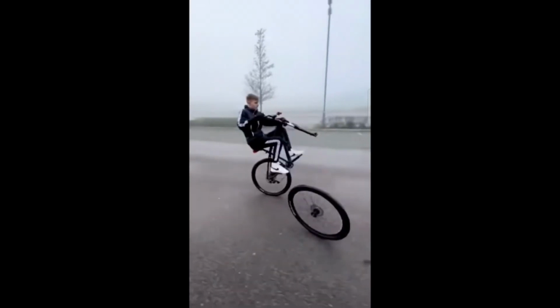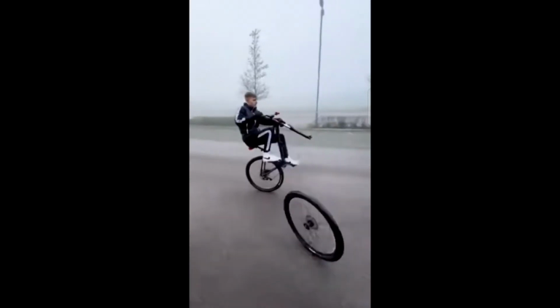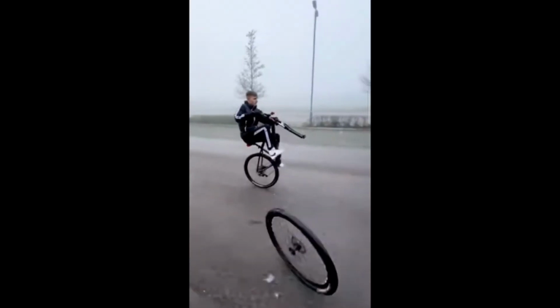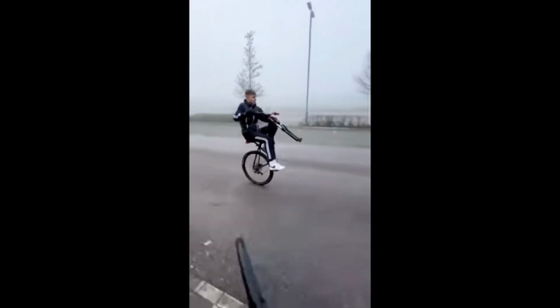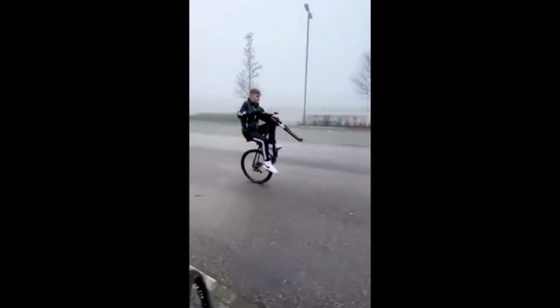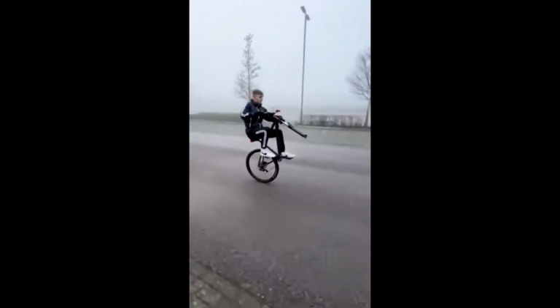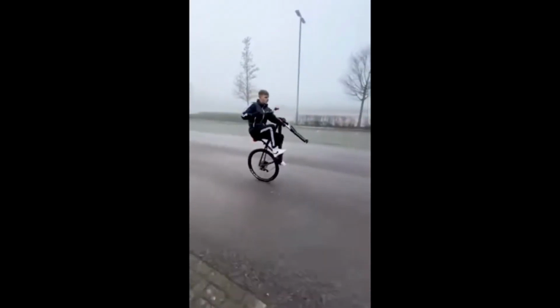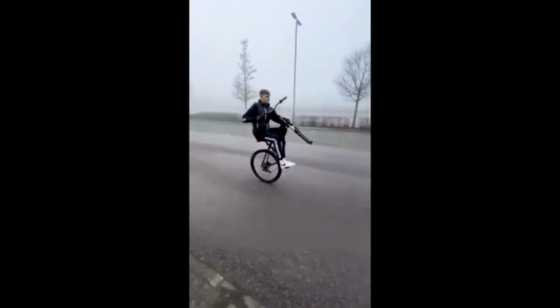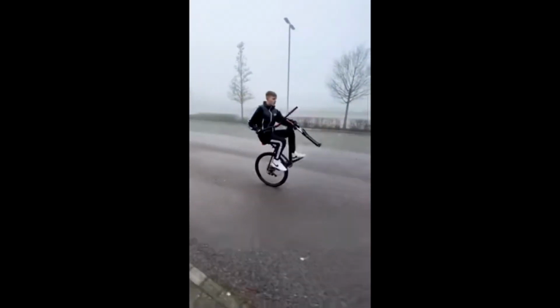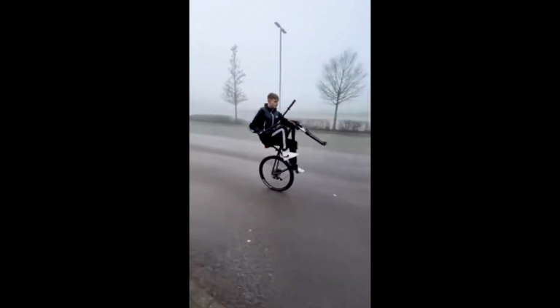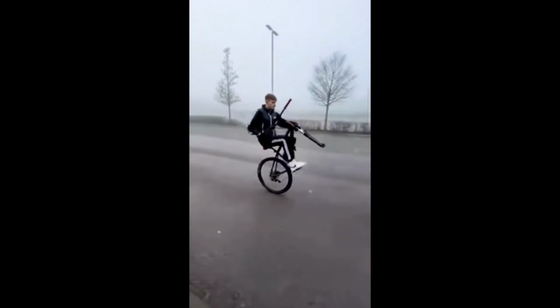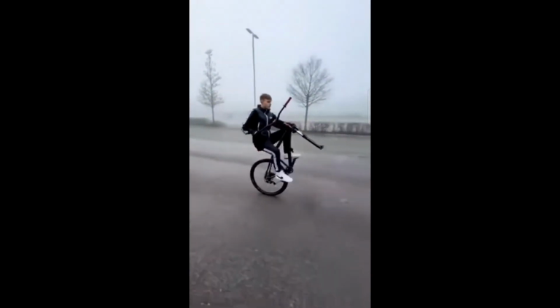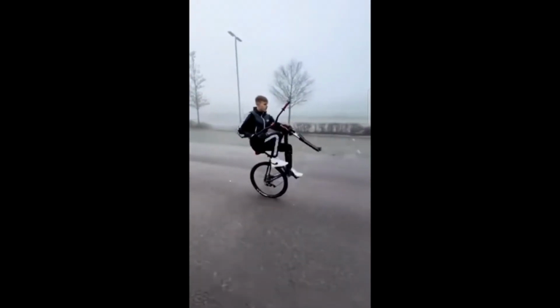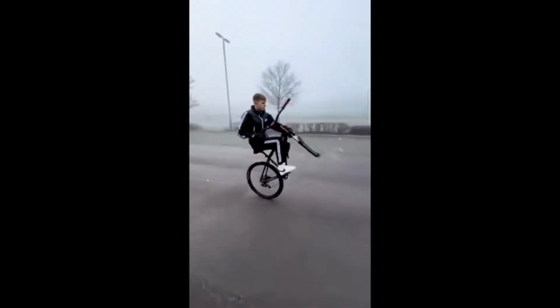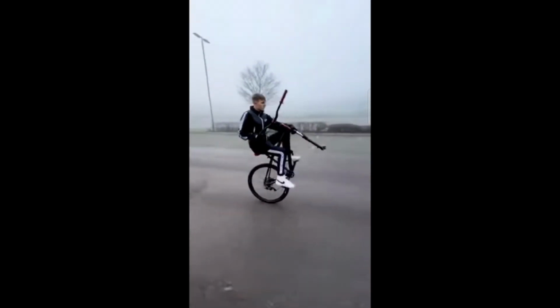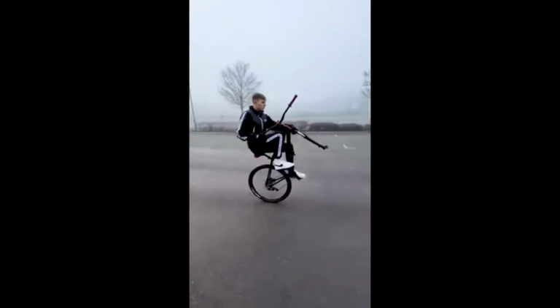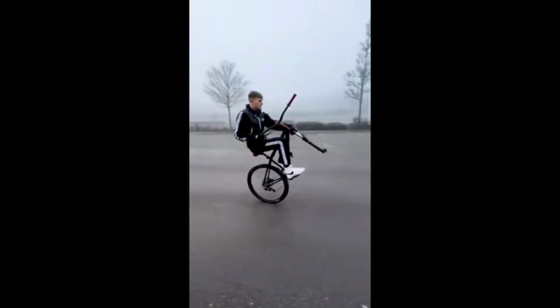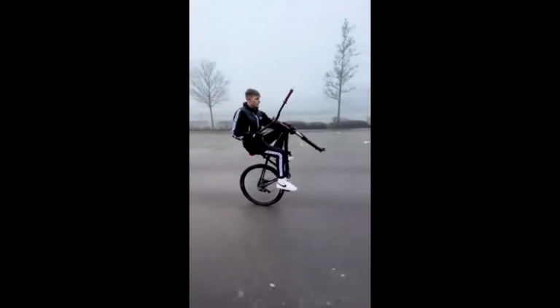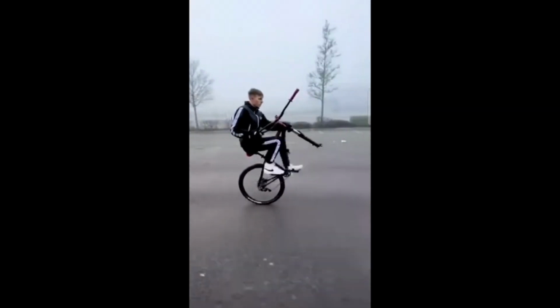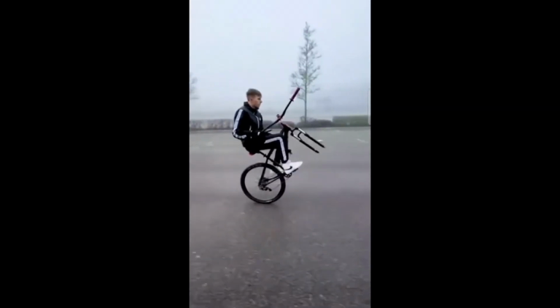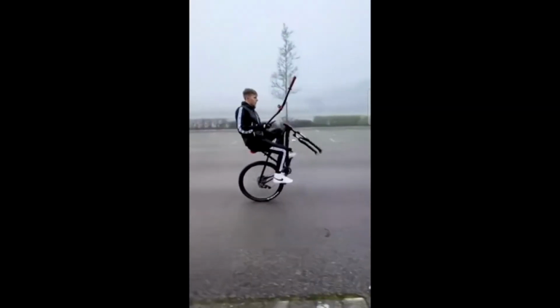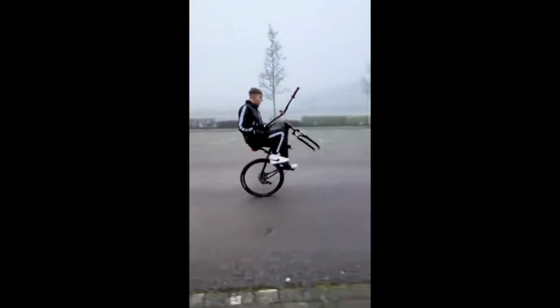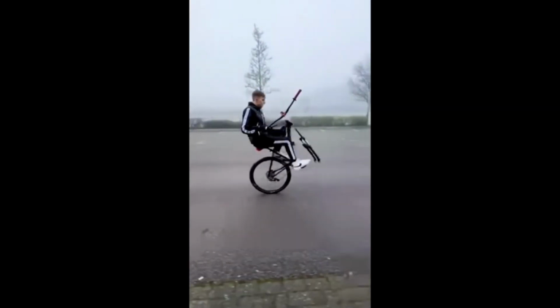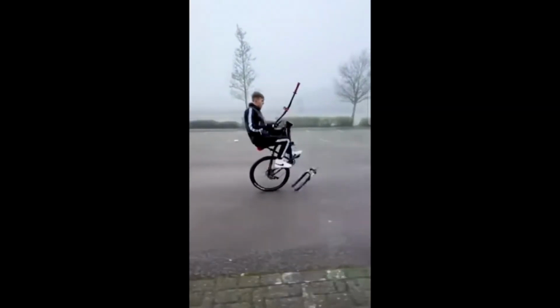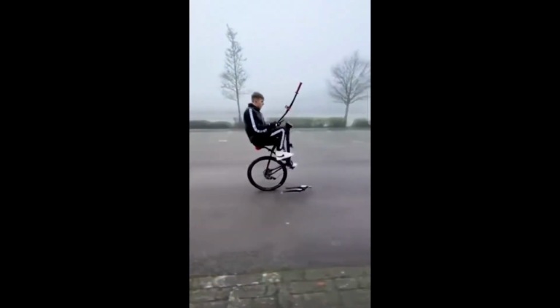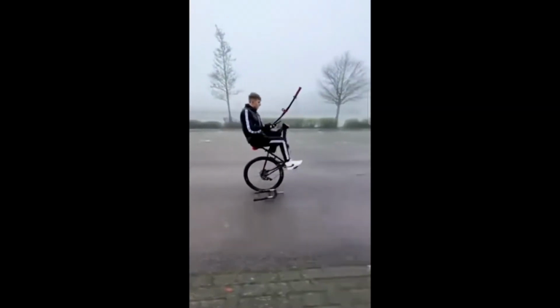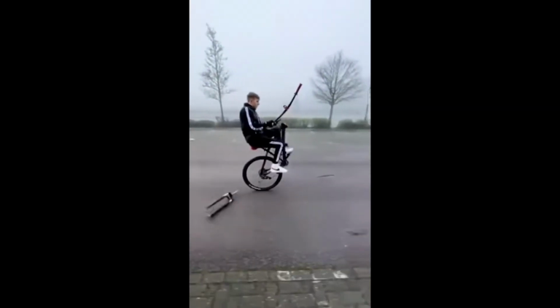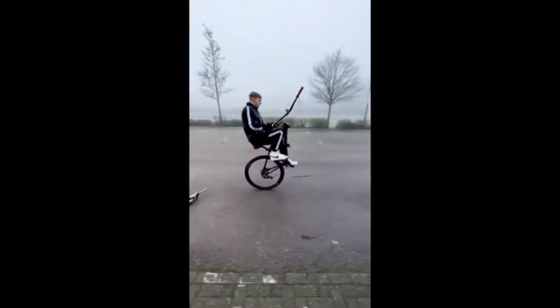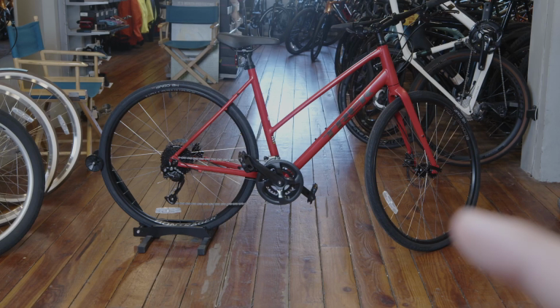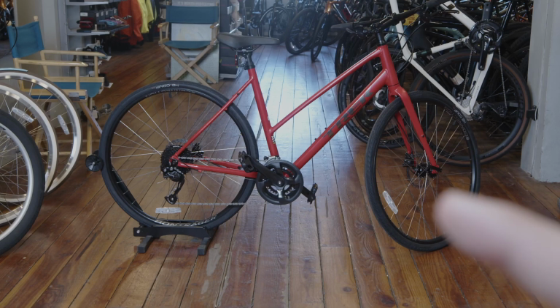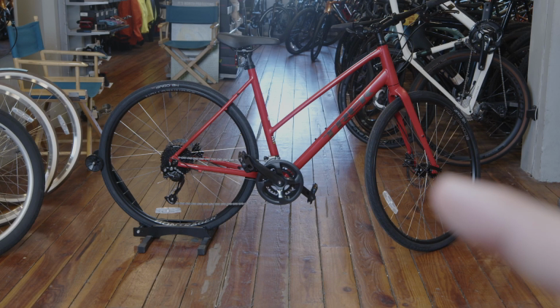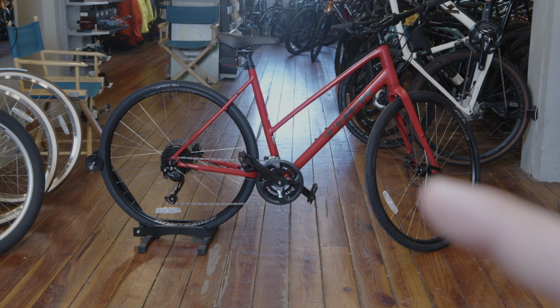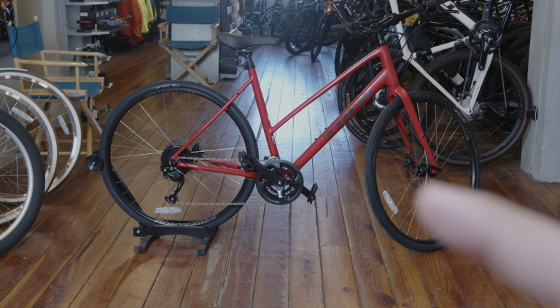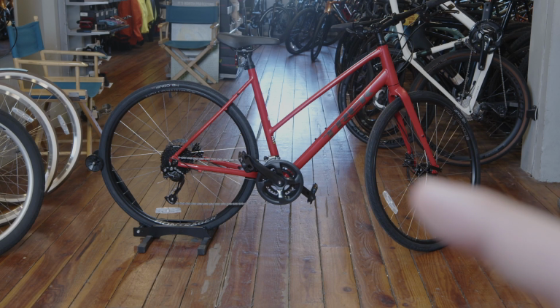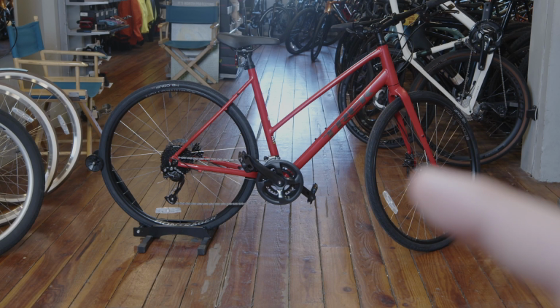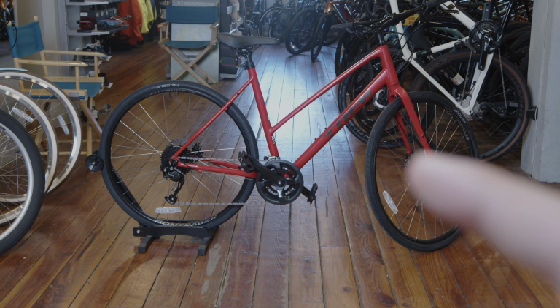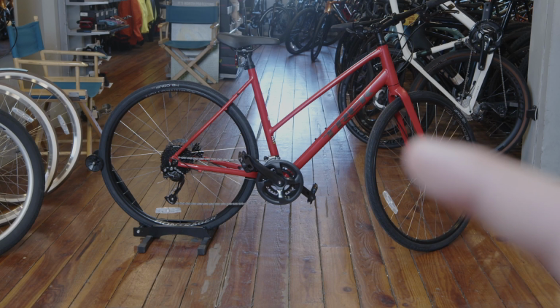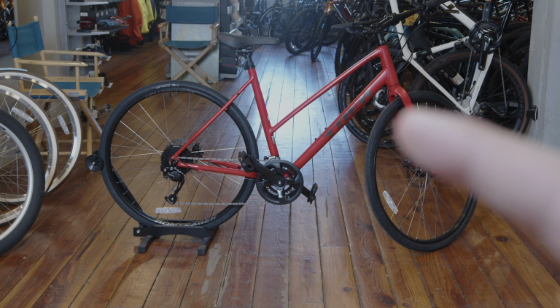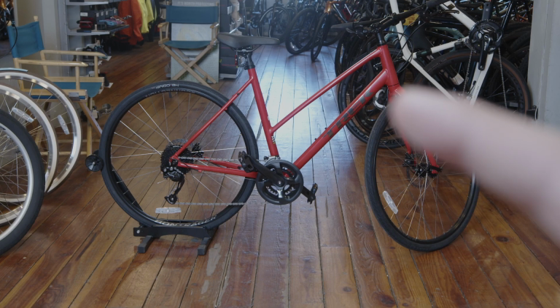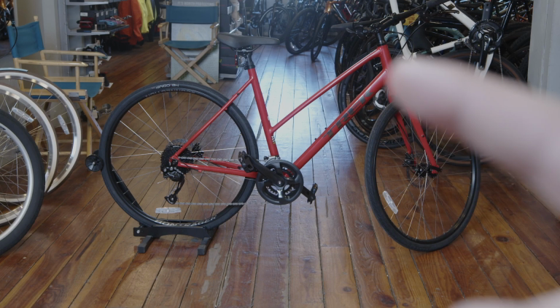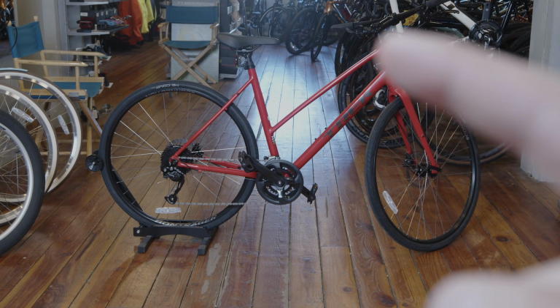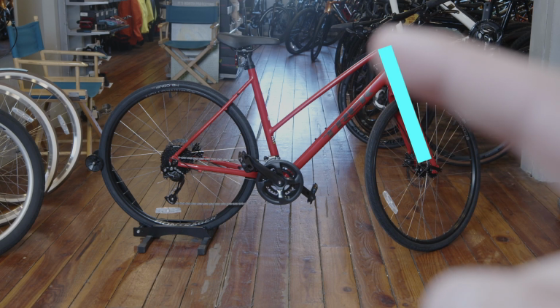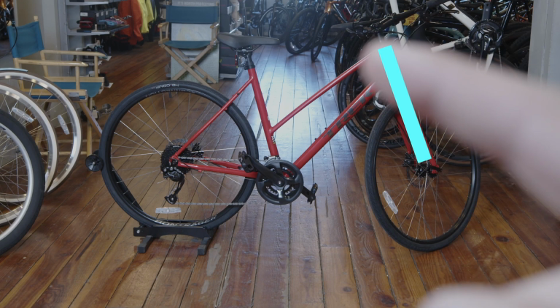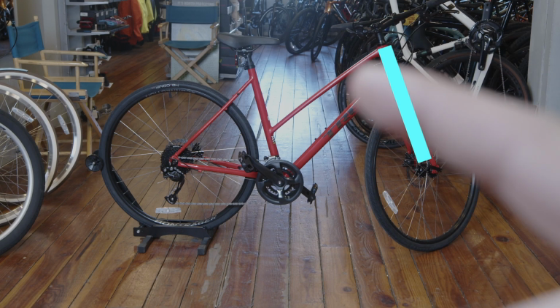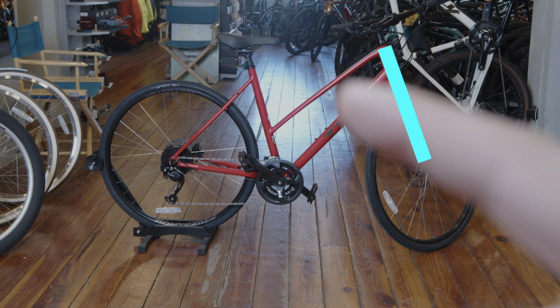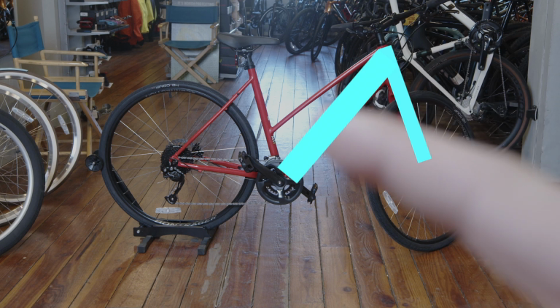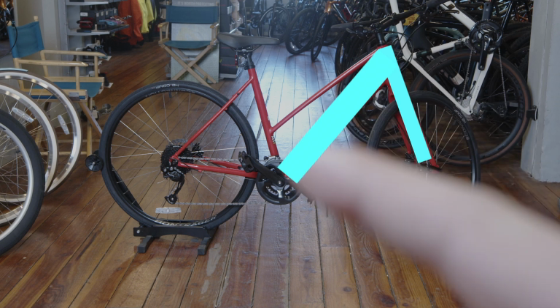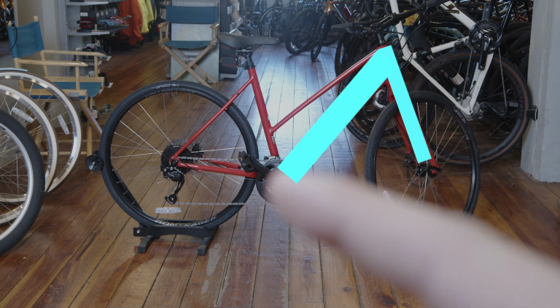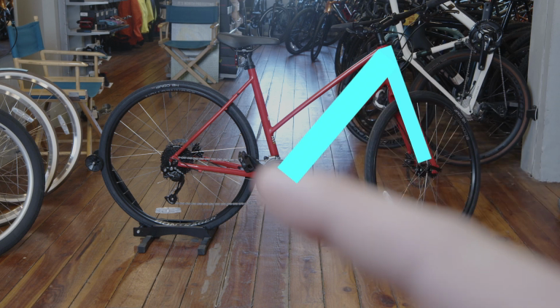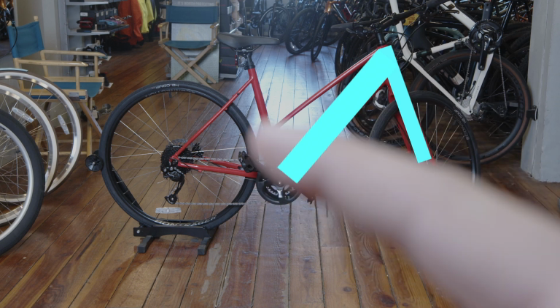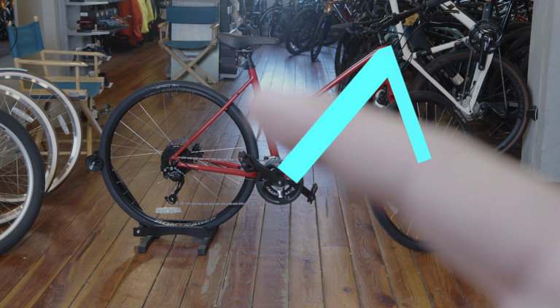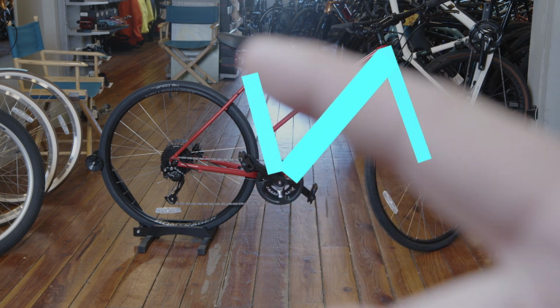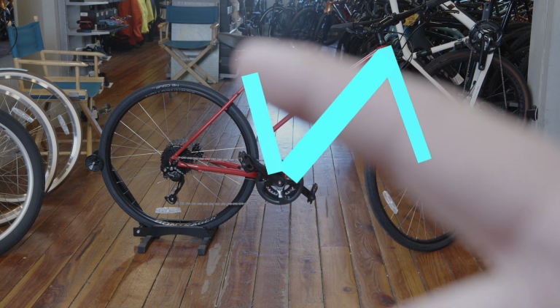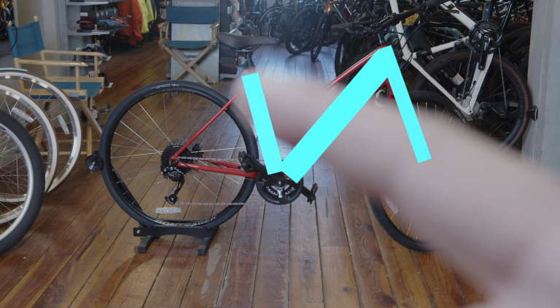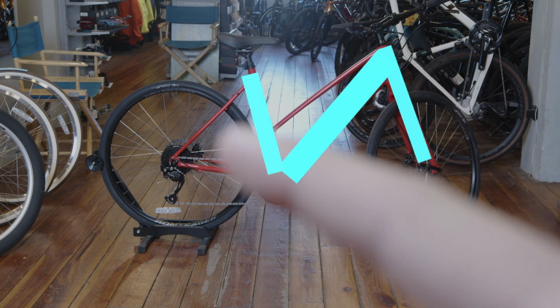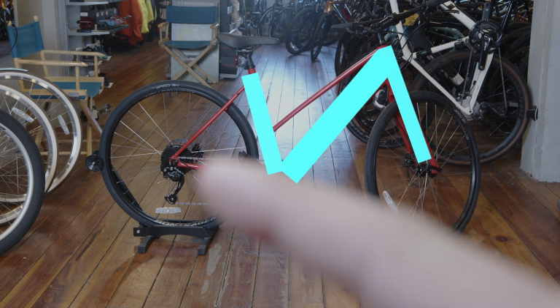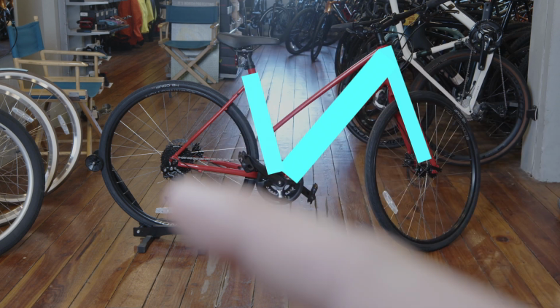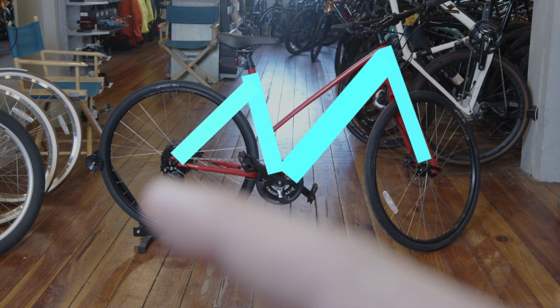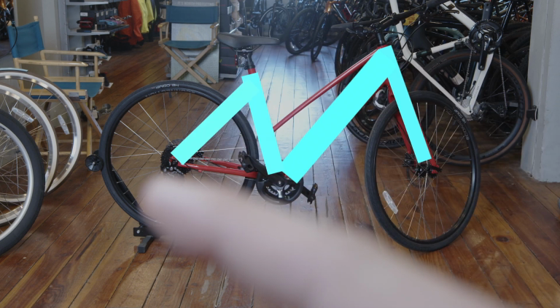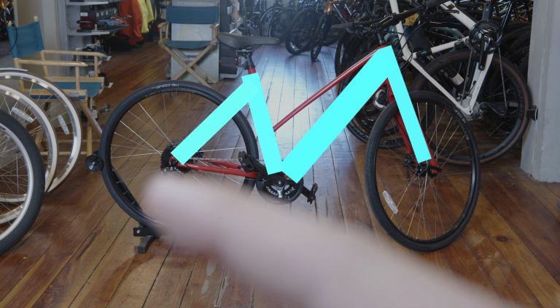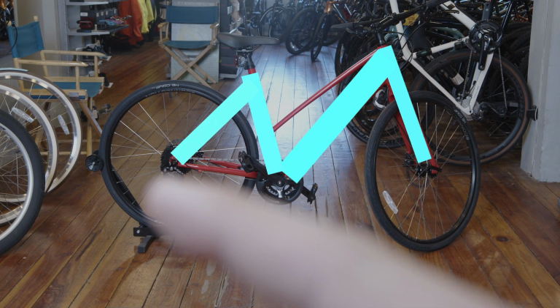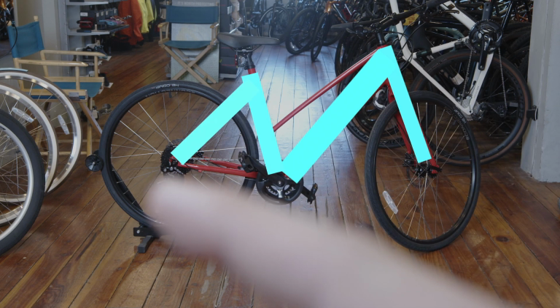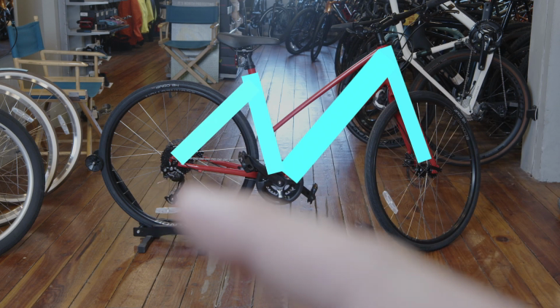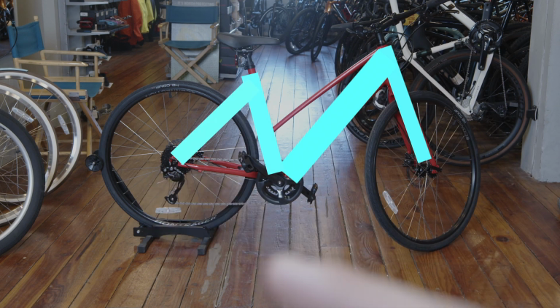Don't let this happen to your bike. Let's go over a quick pre-ride checkover that you can do in less than two minutes to make sure your bike is safe to ride. This is called the M check.